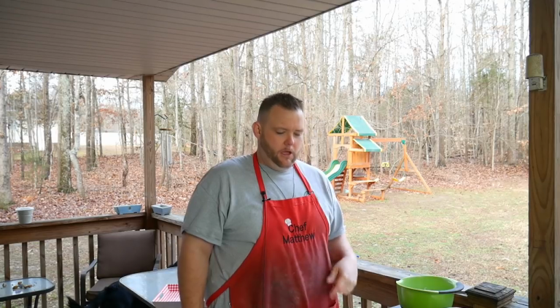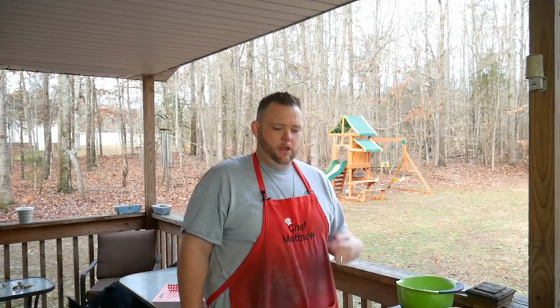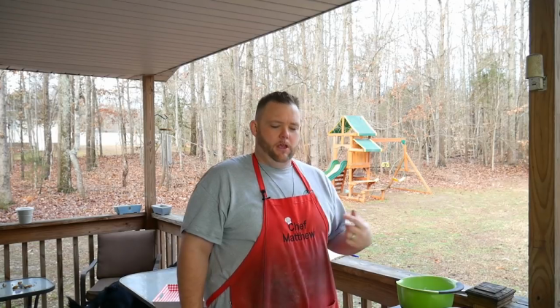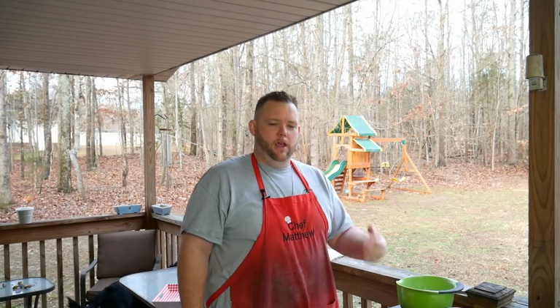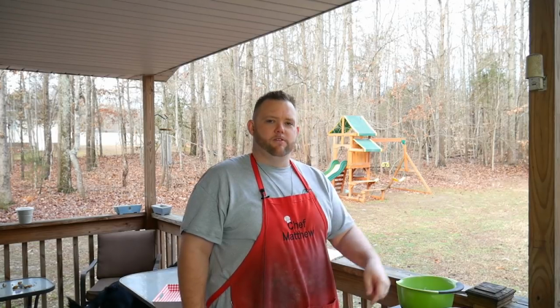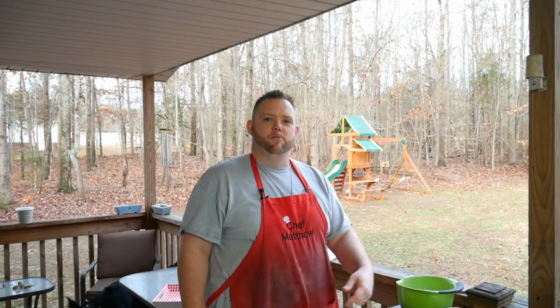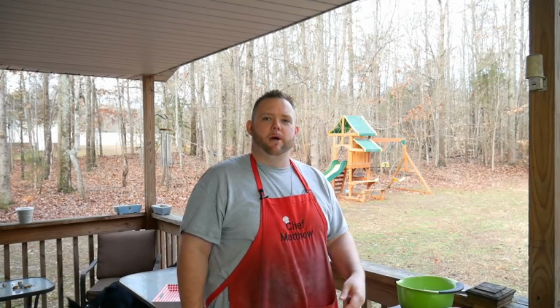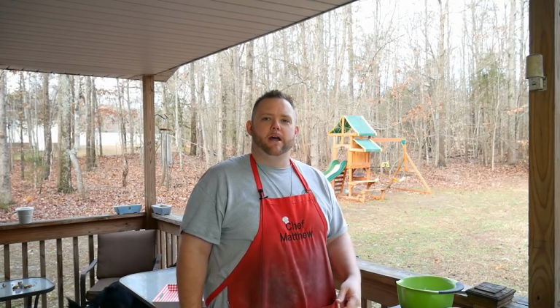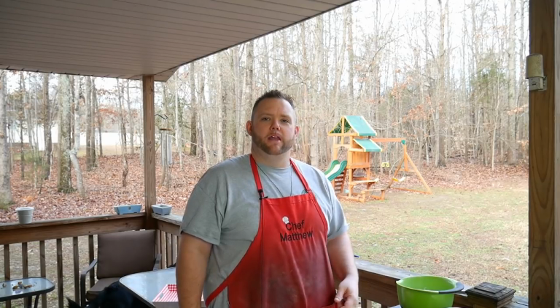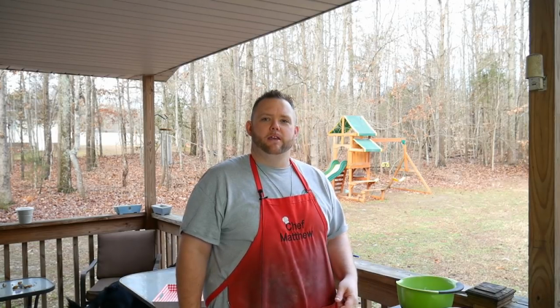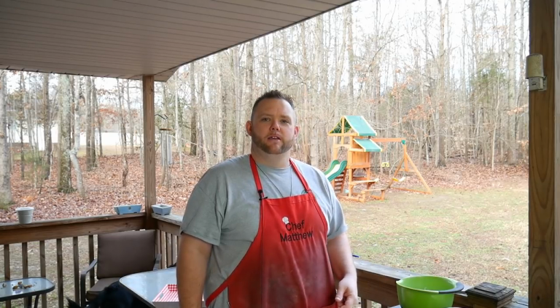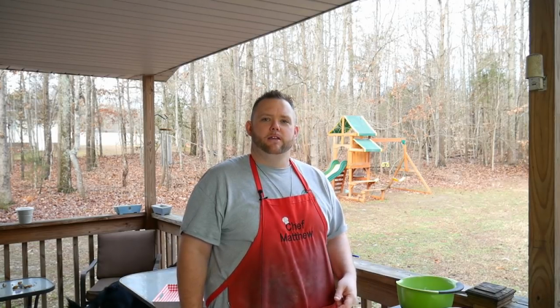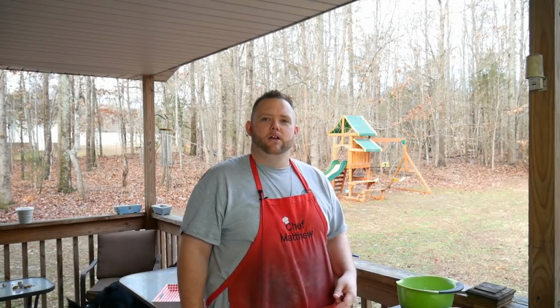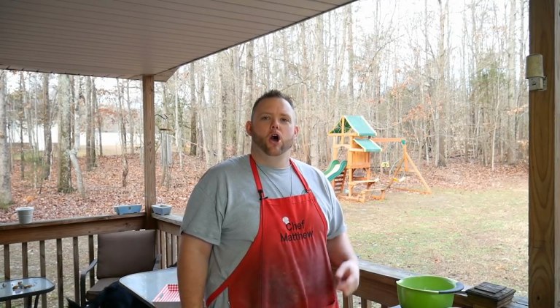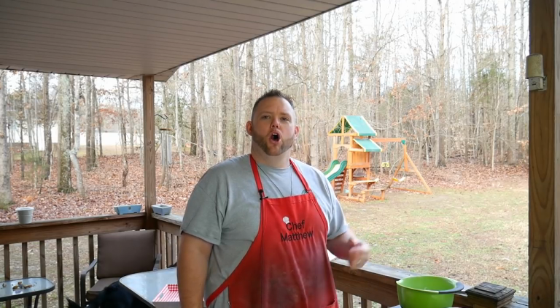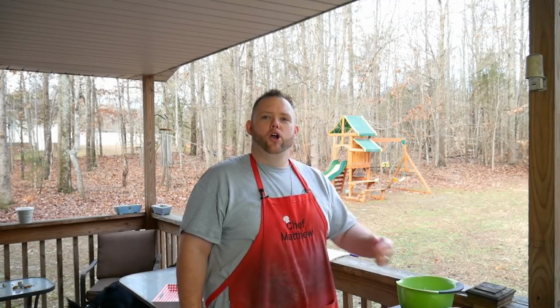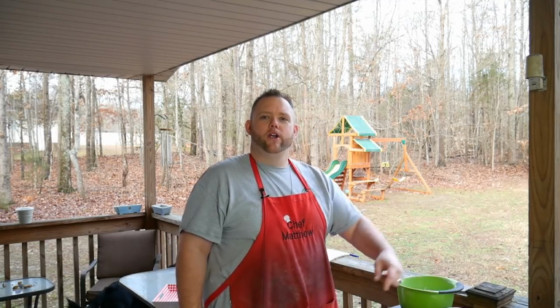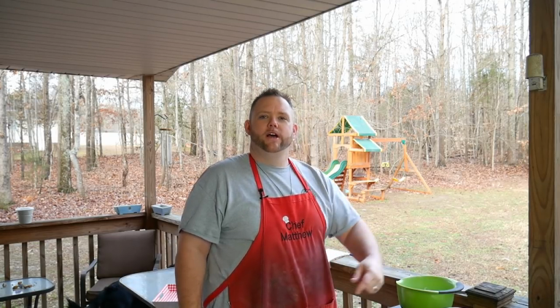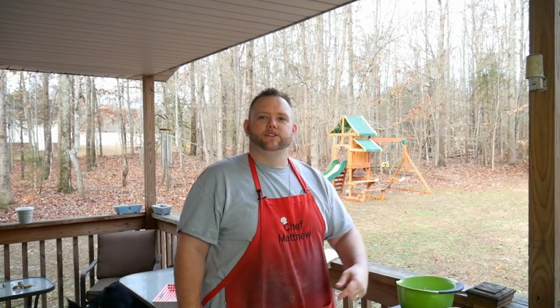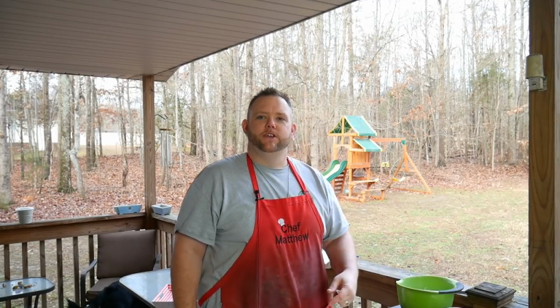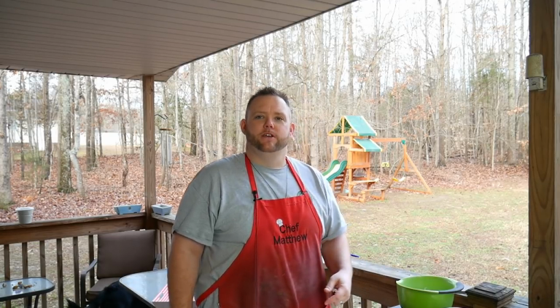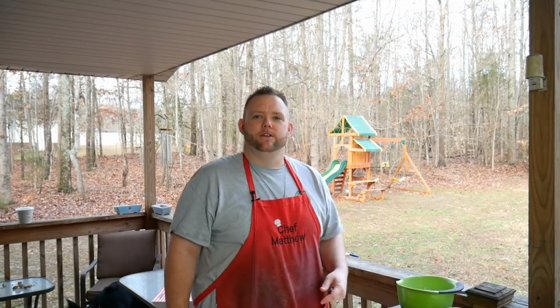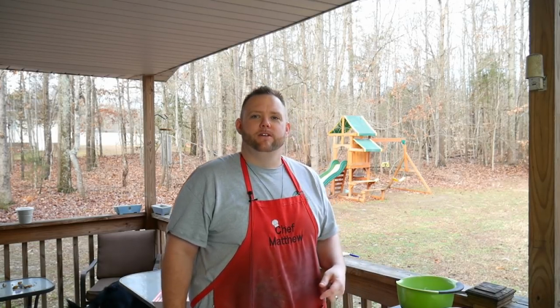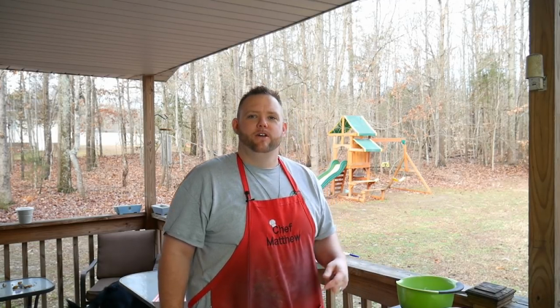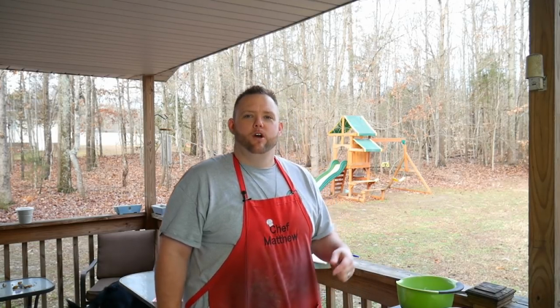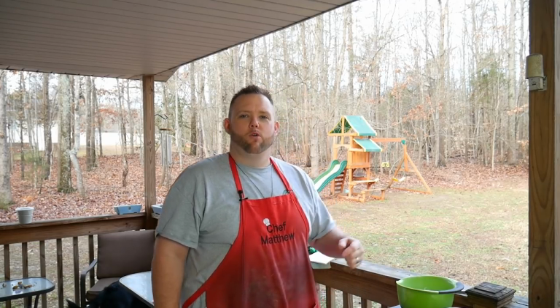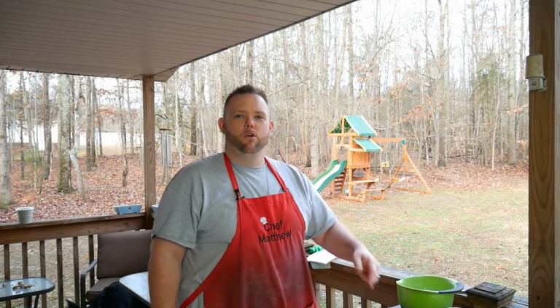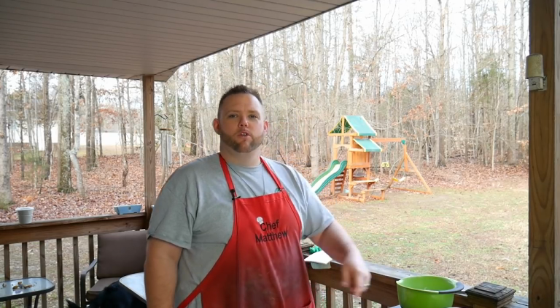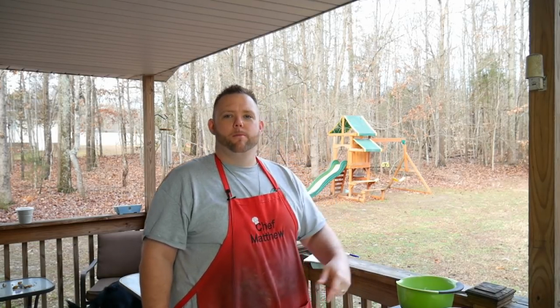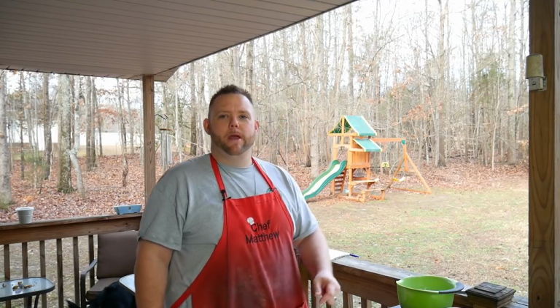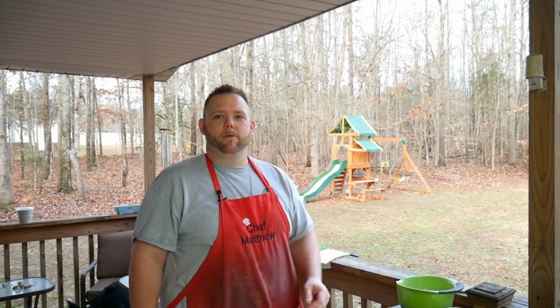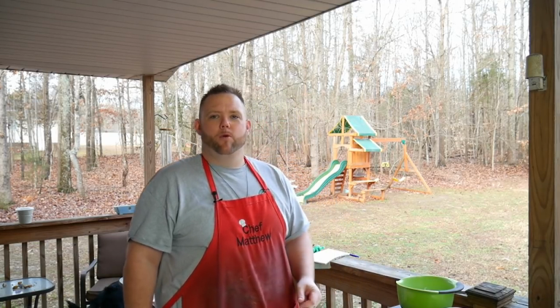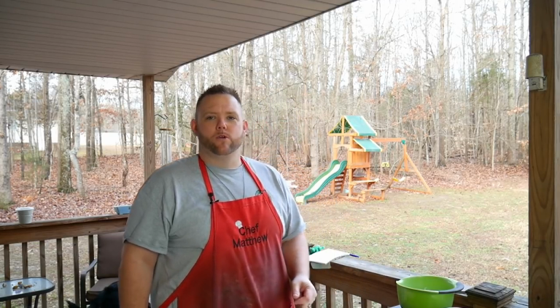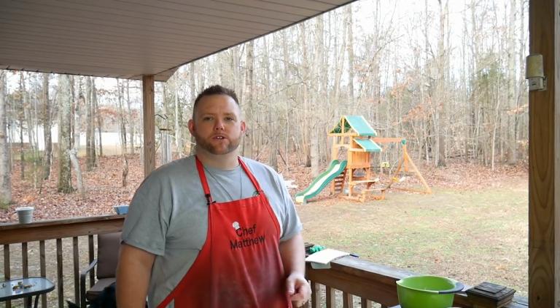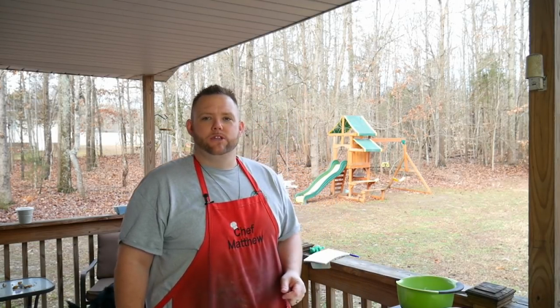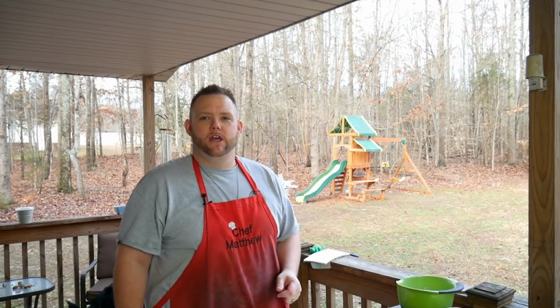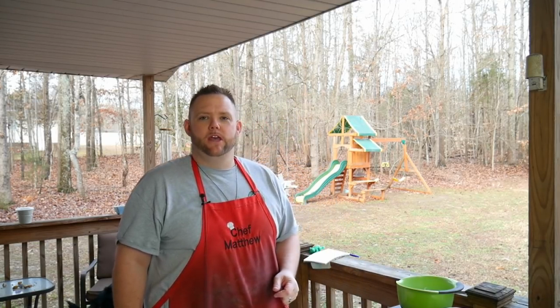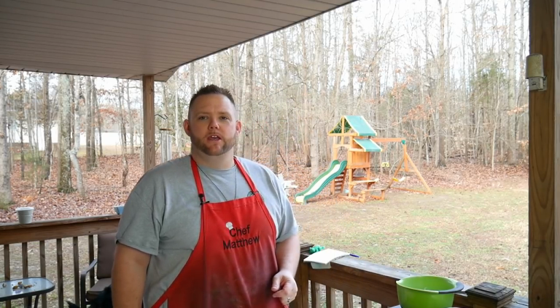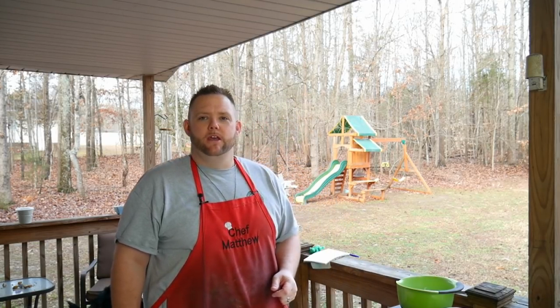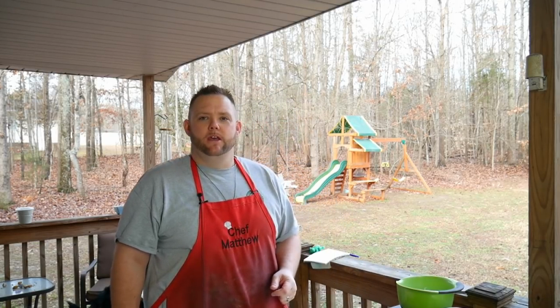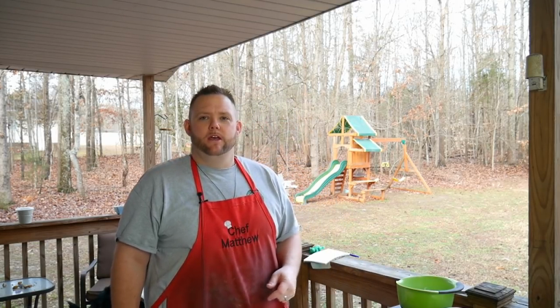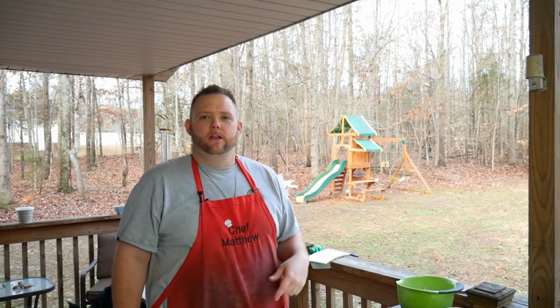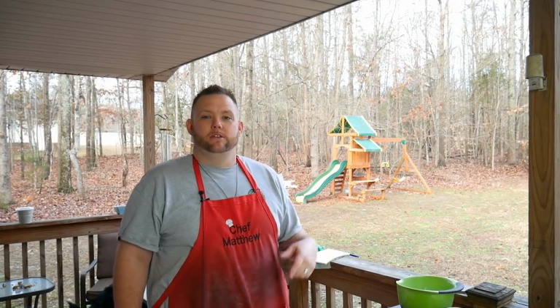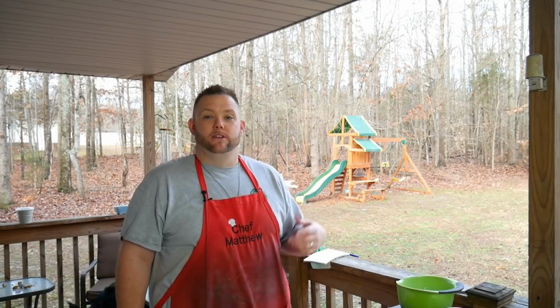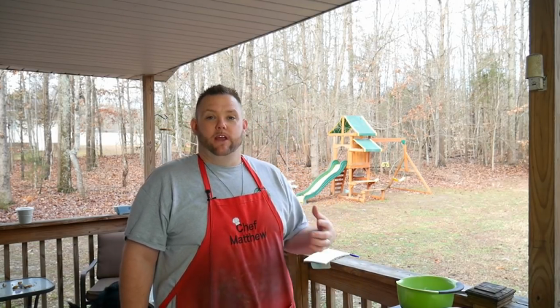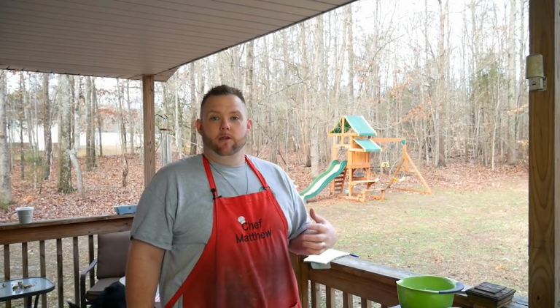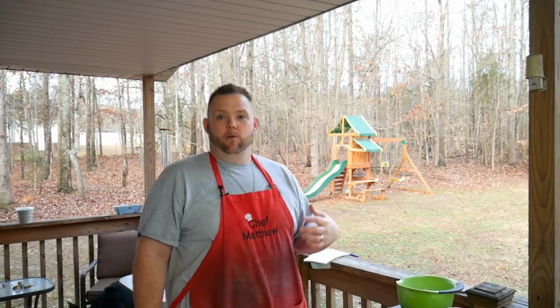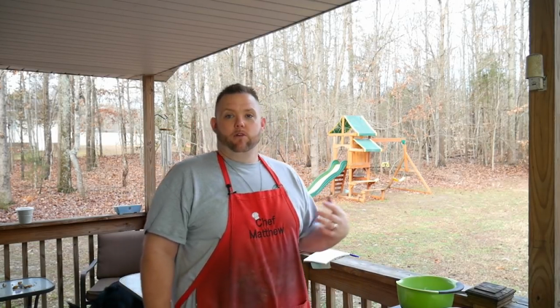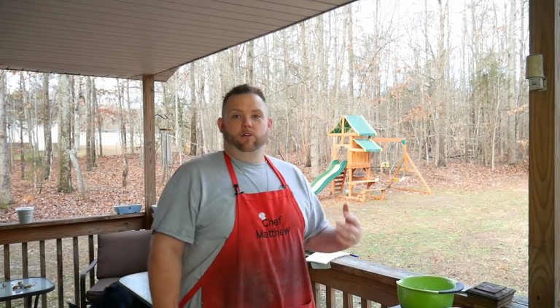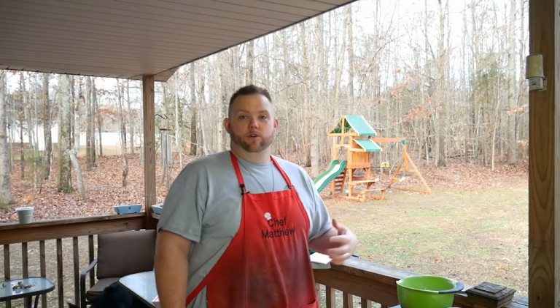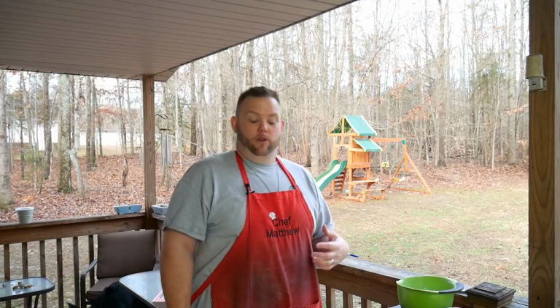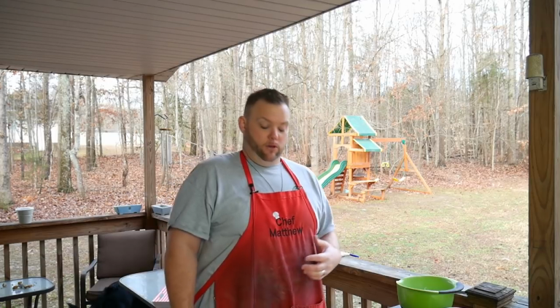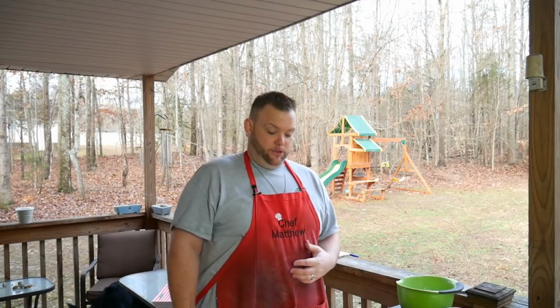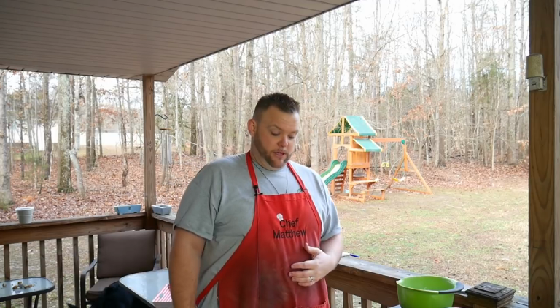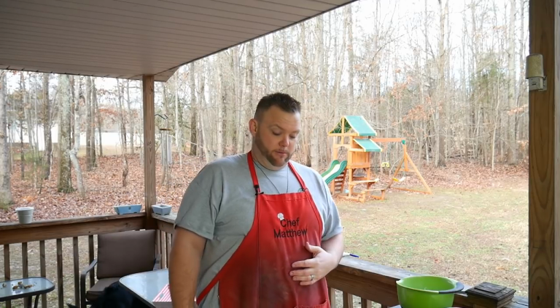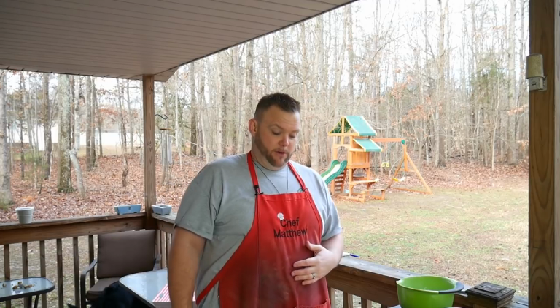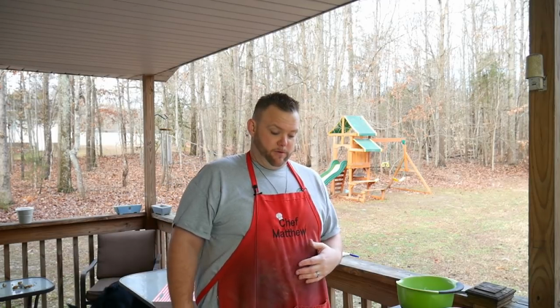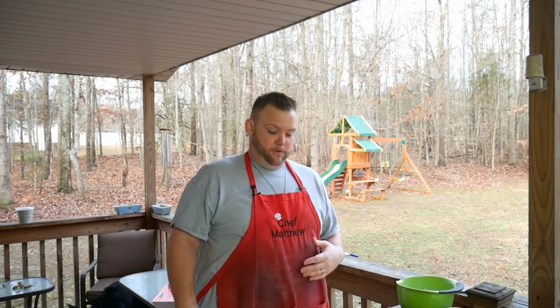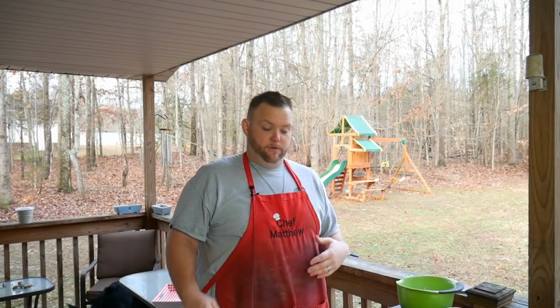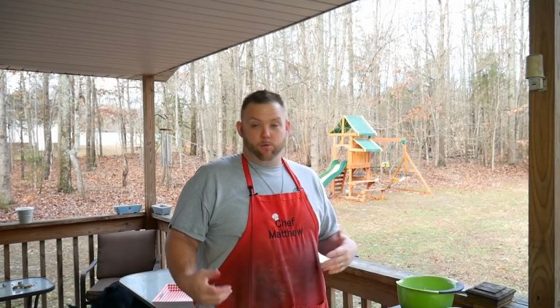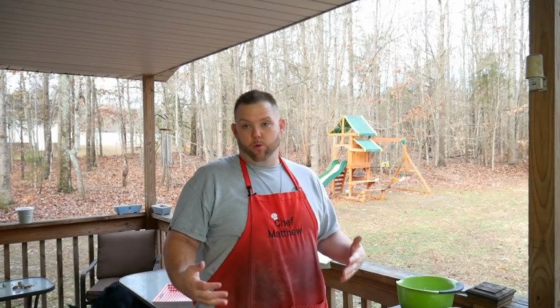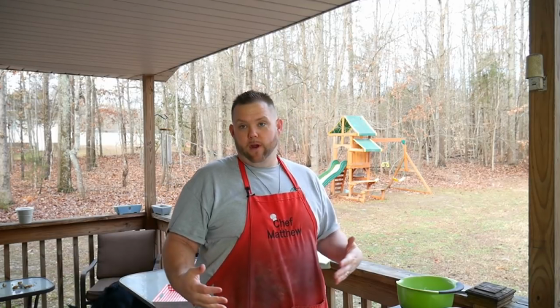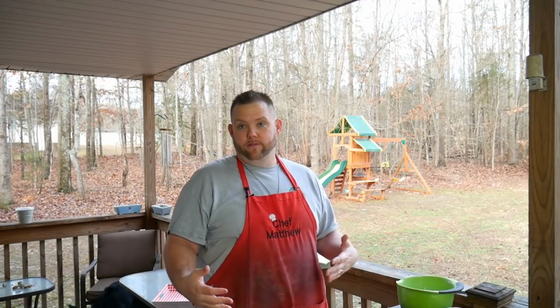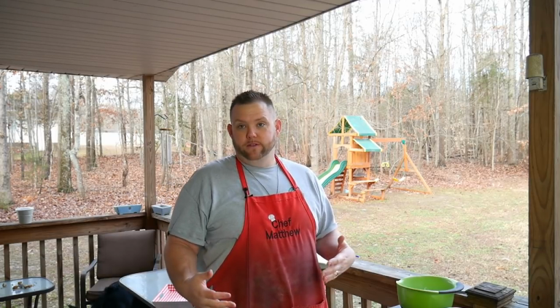Hey everybody, Hungry Hussey here. We're on the back porch today. Today we're going to do a little something different for breakfast.